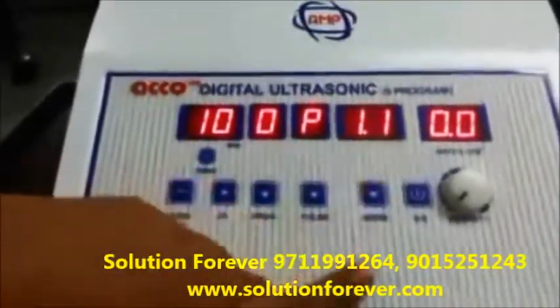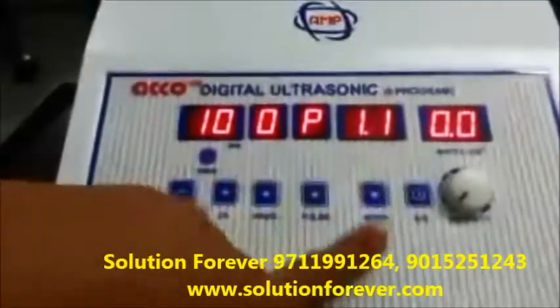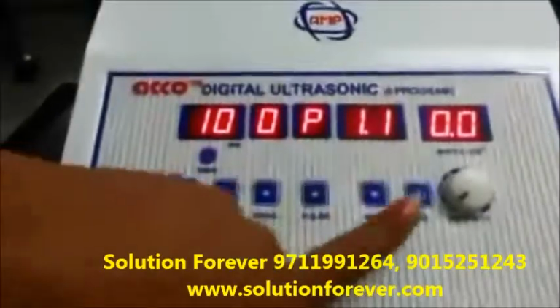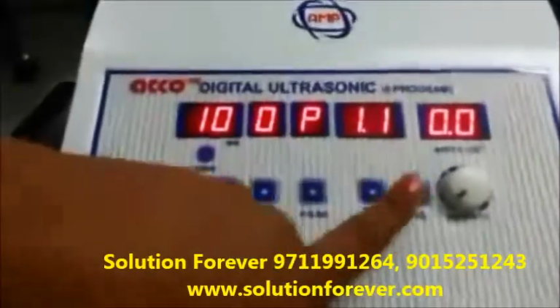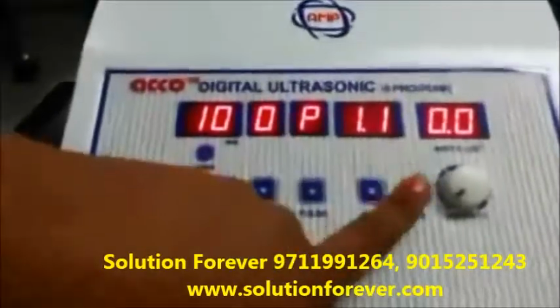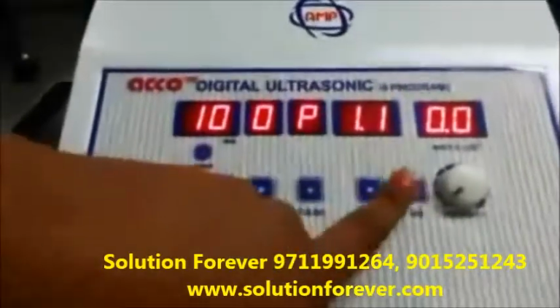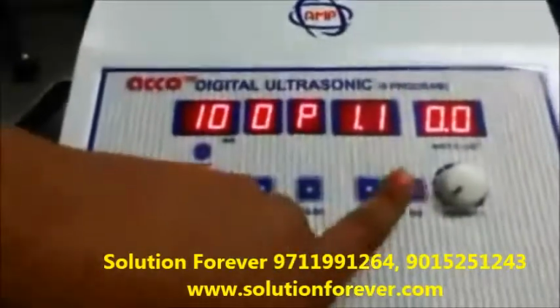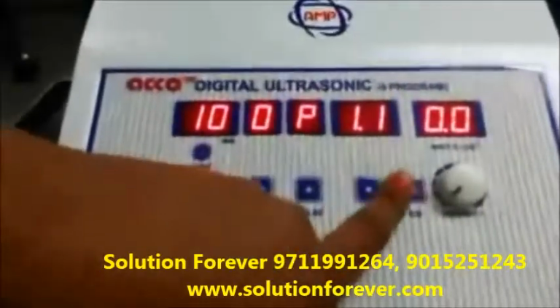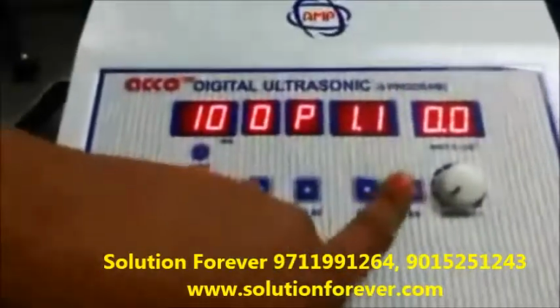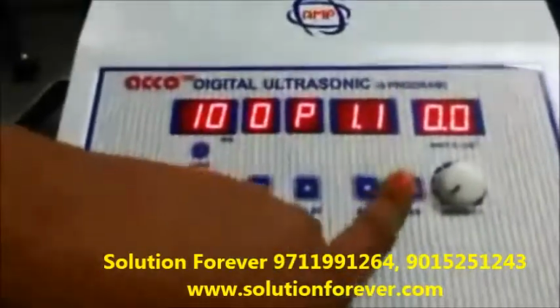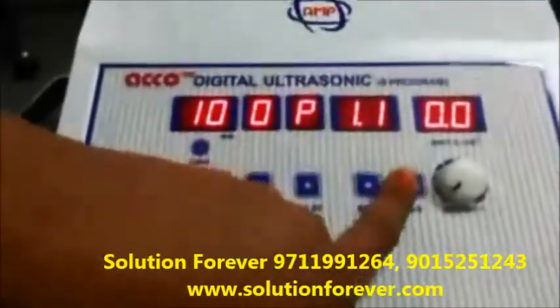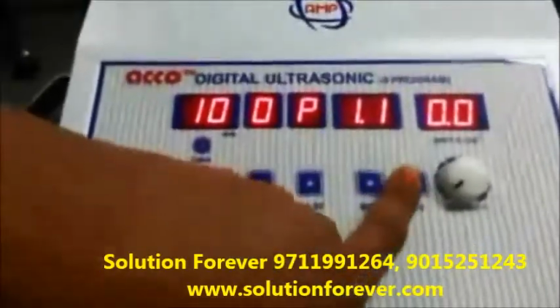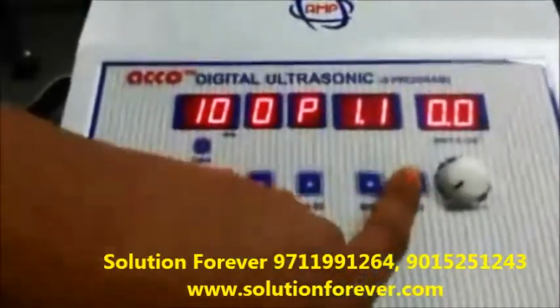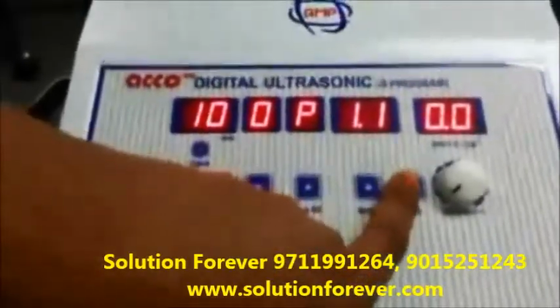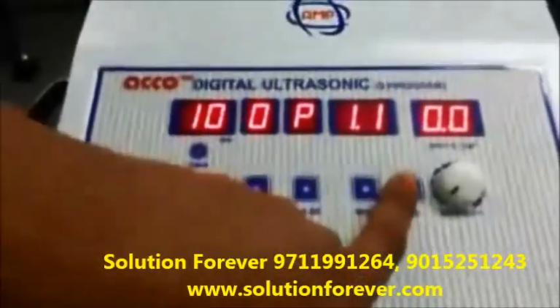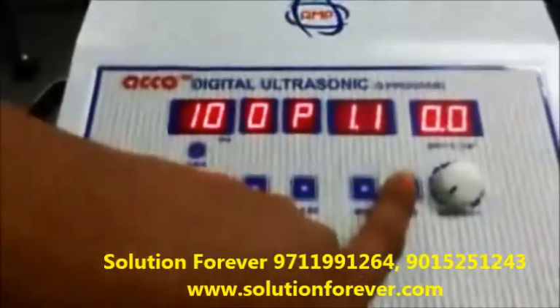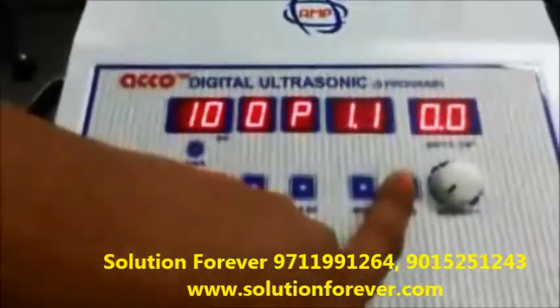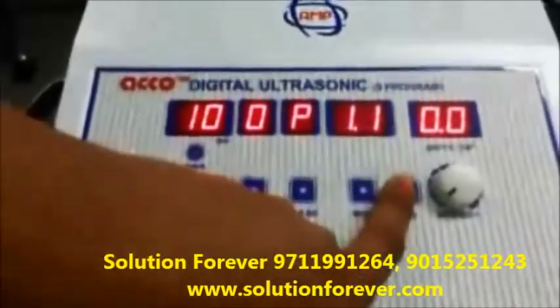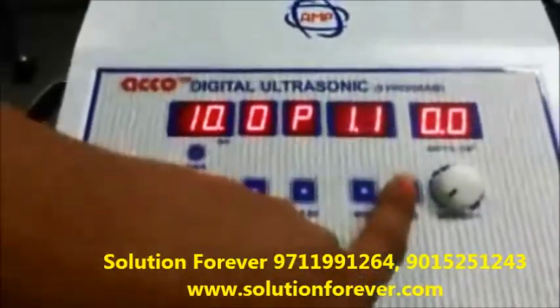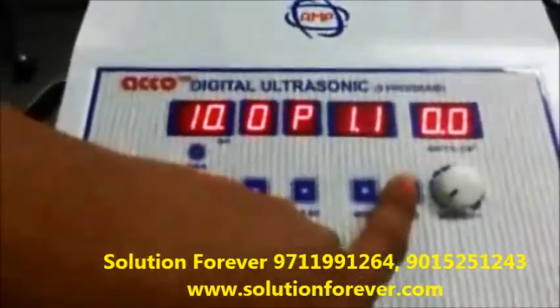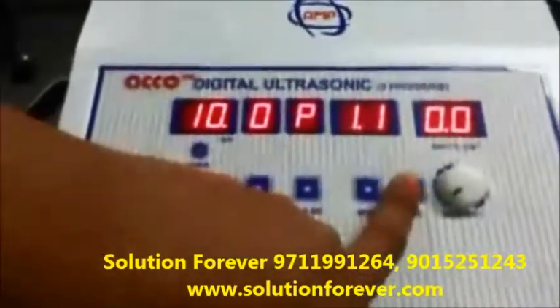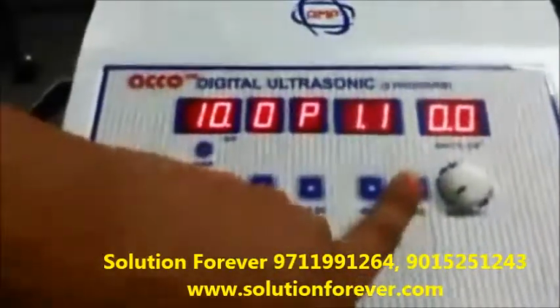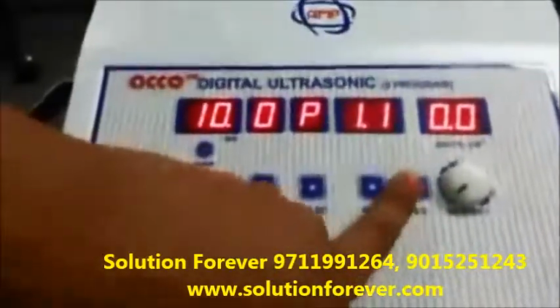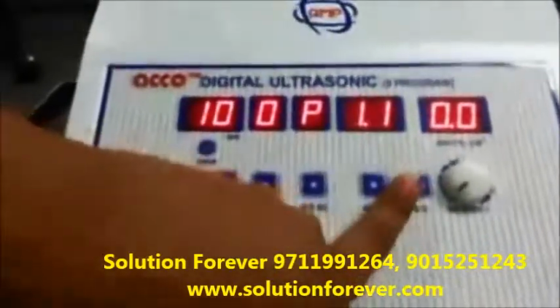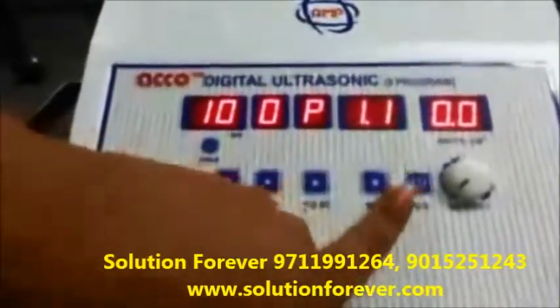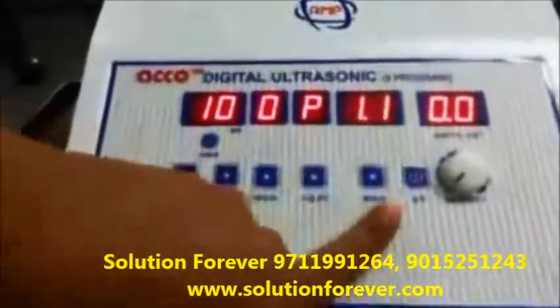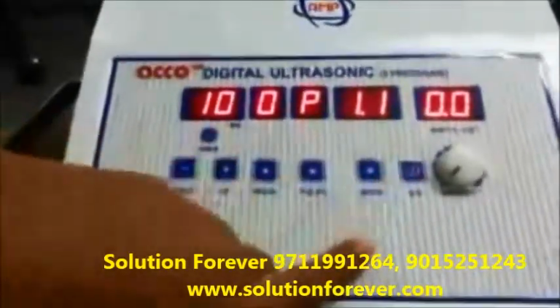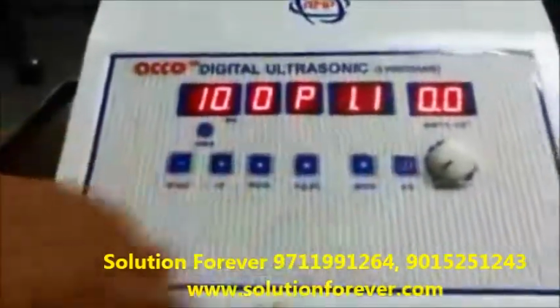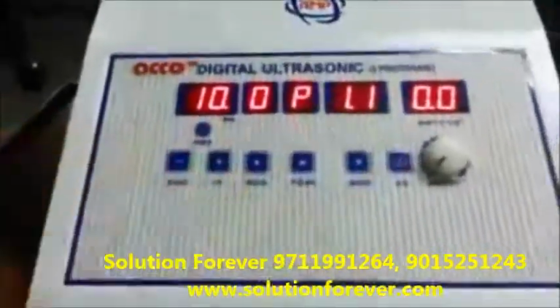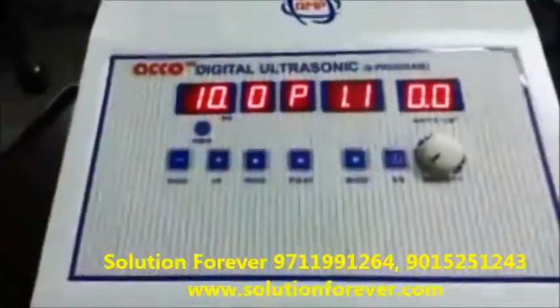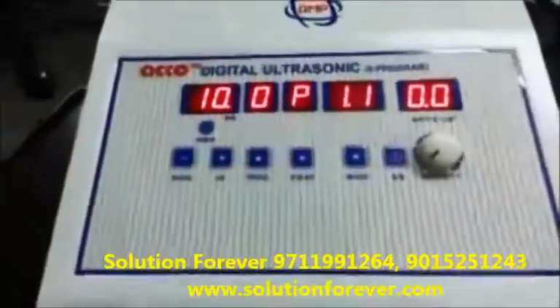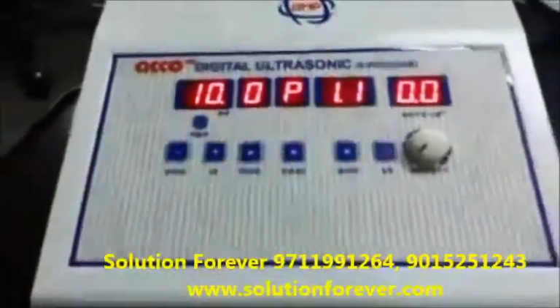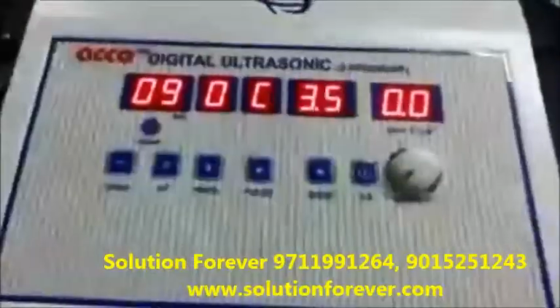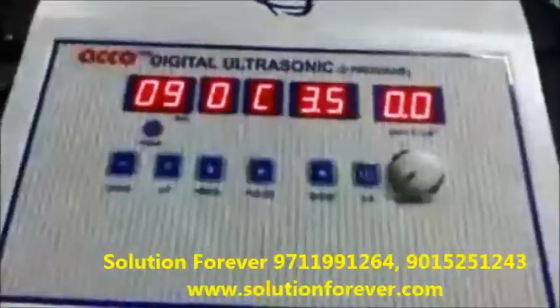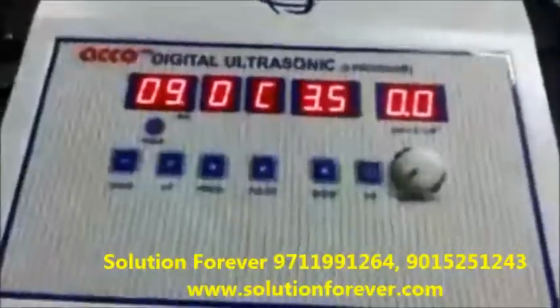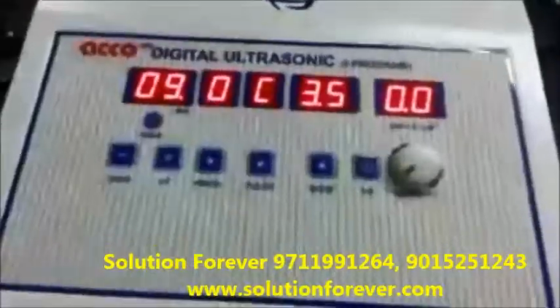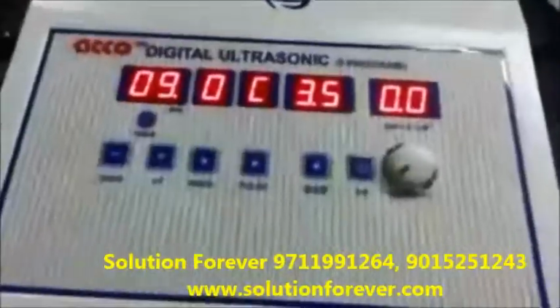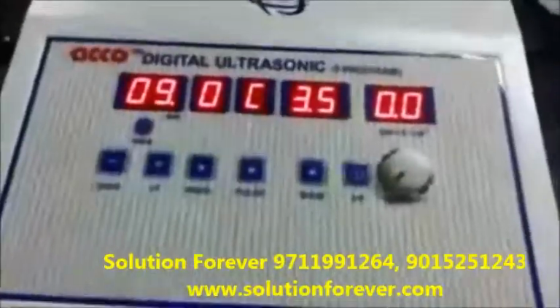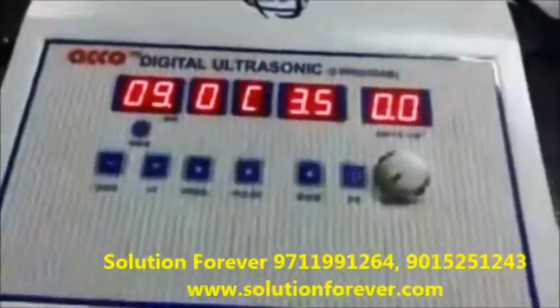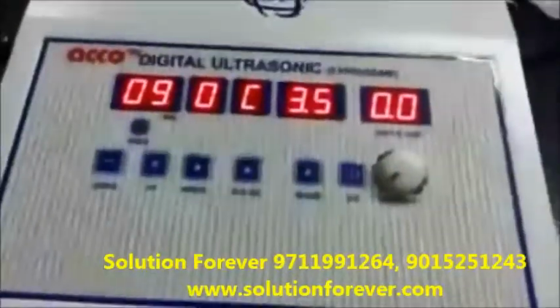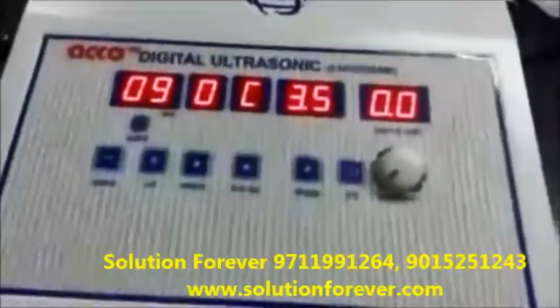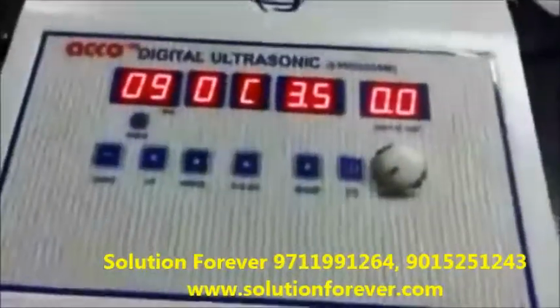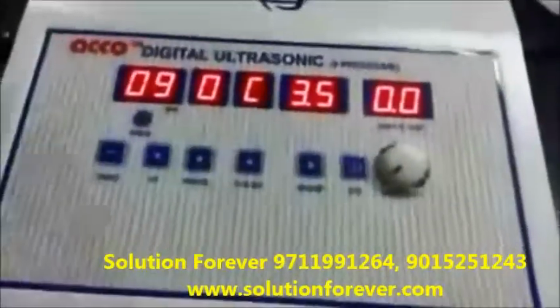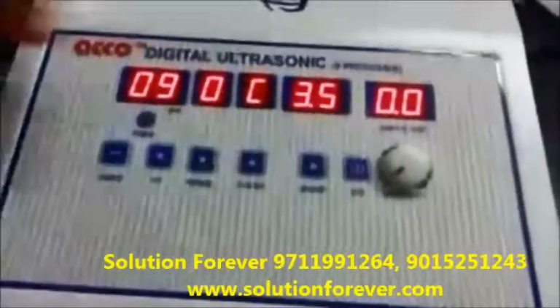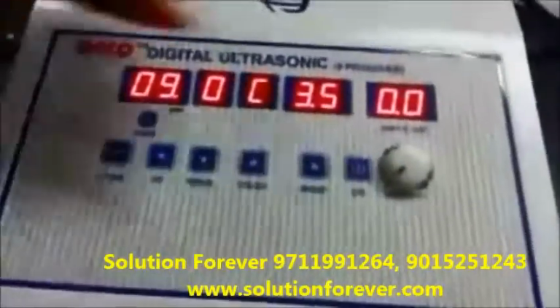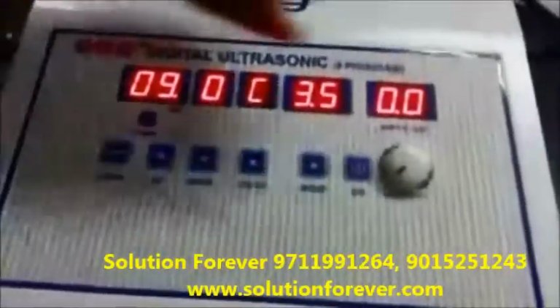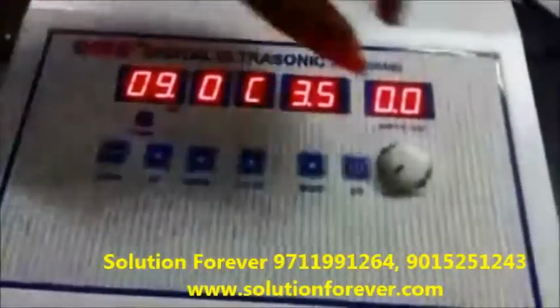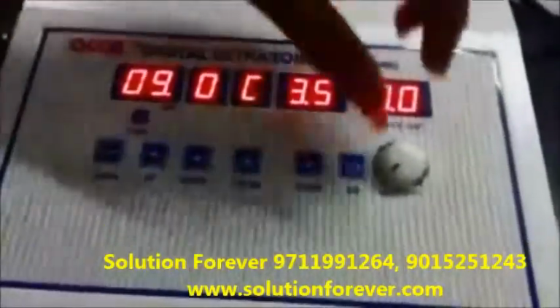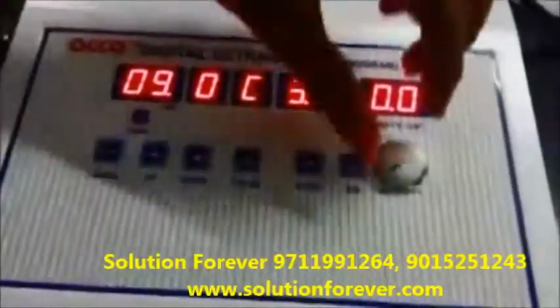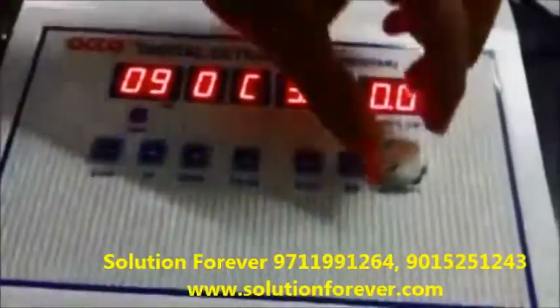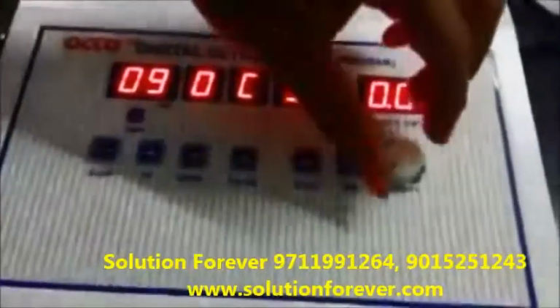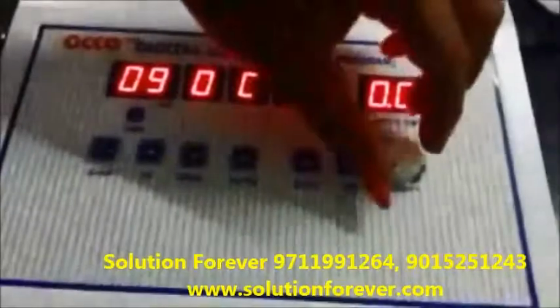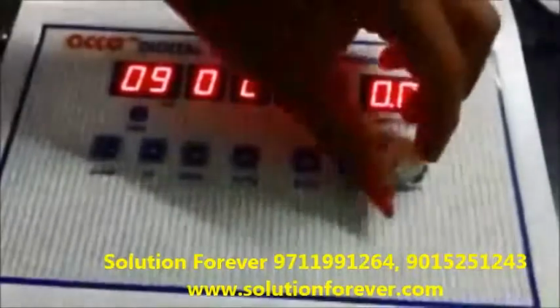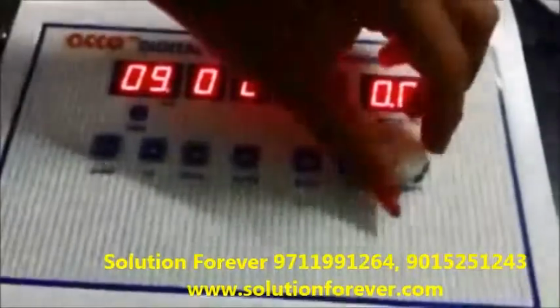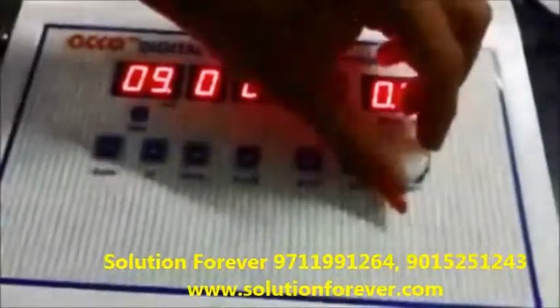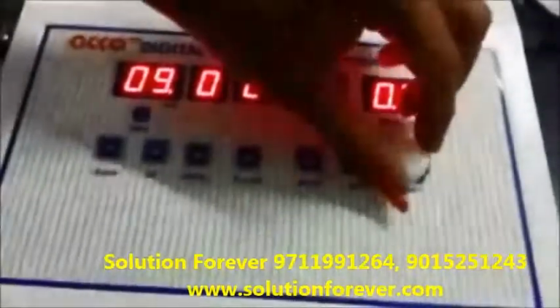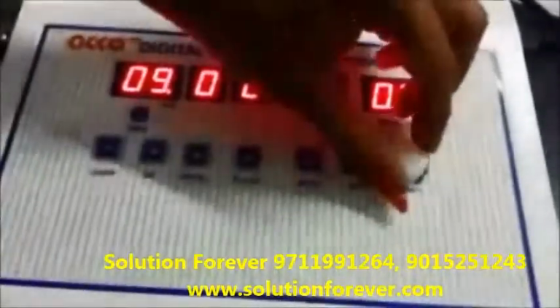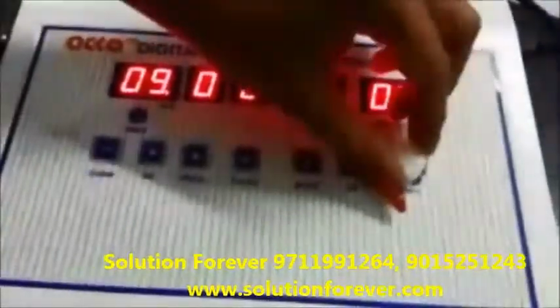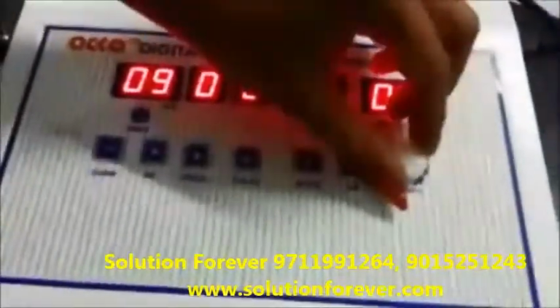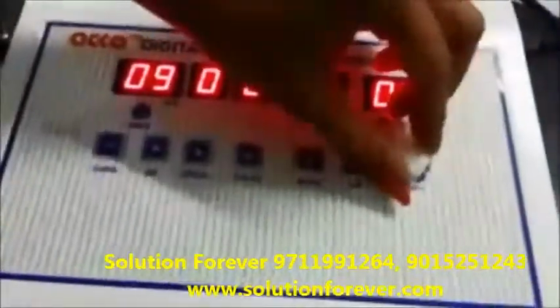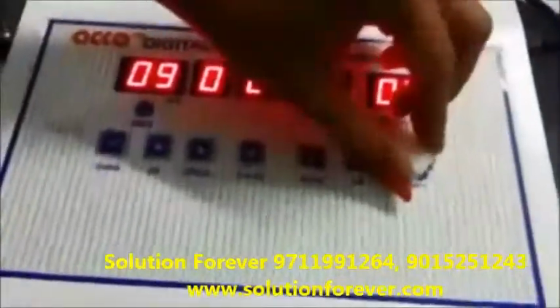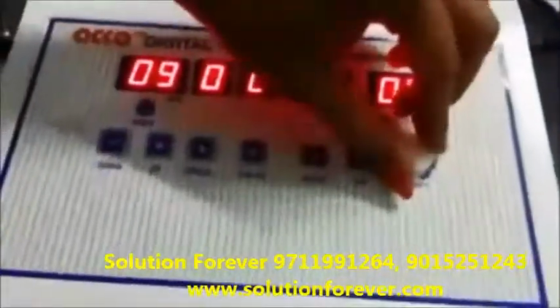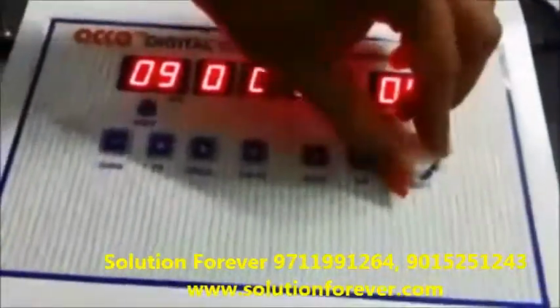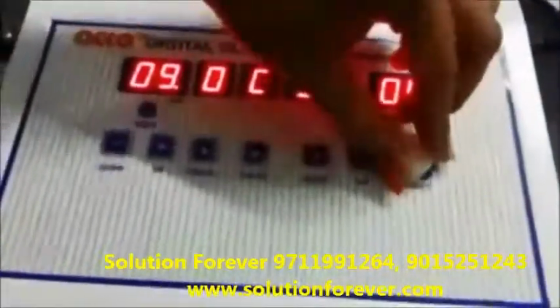Press start to start the machine. Now increase the intensity as per your need.